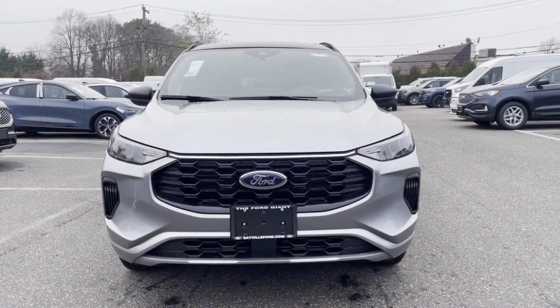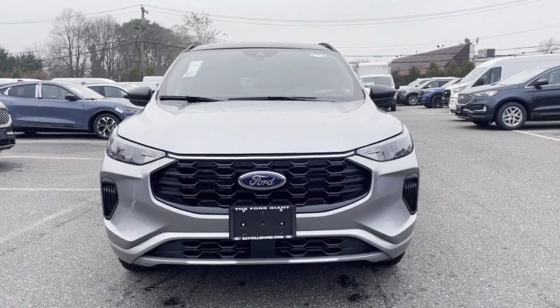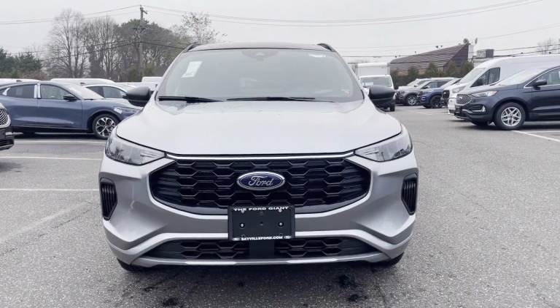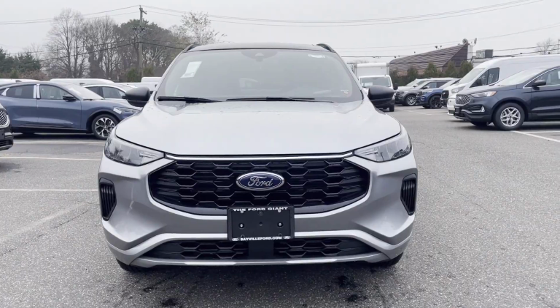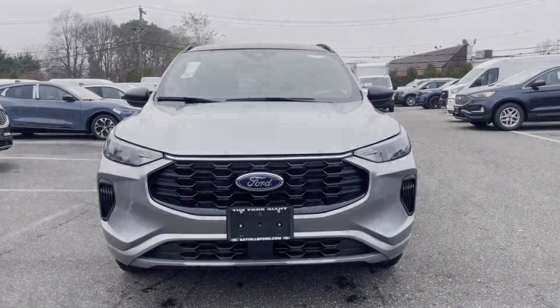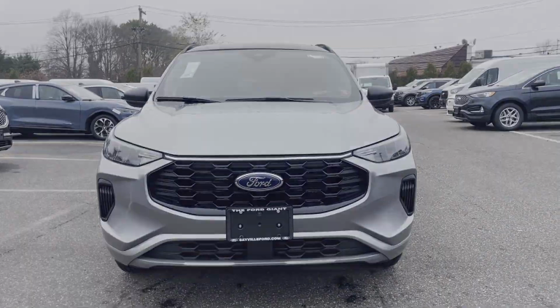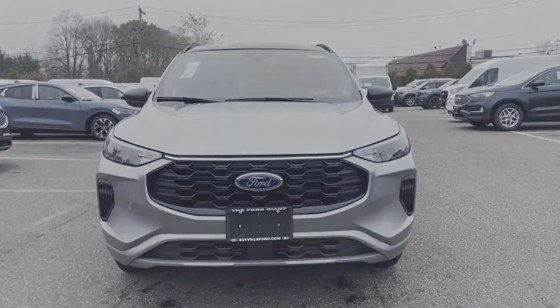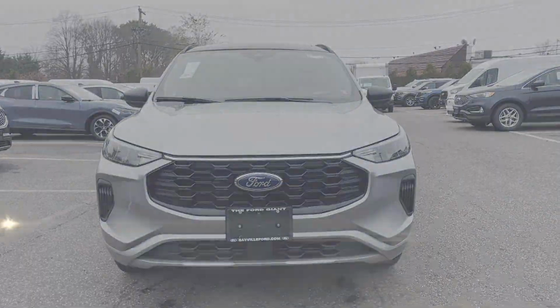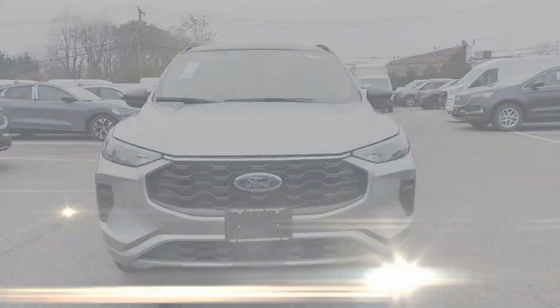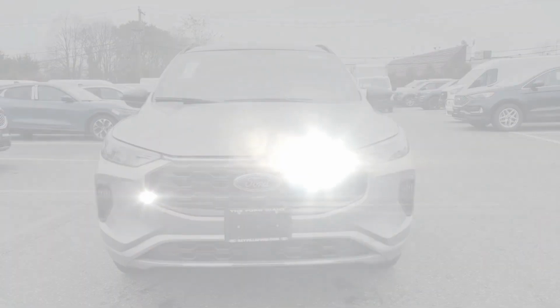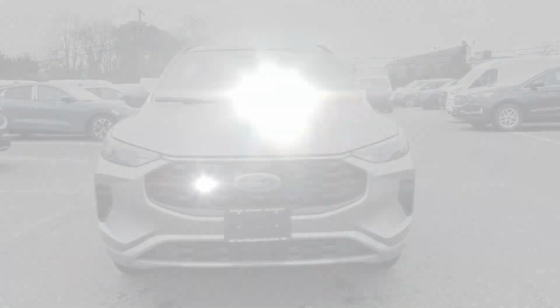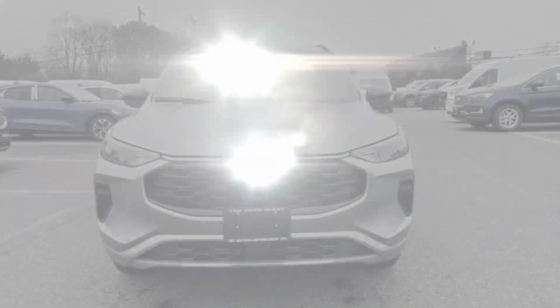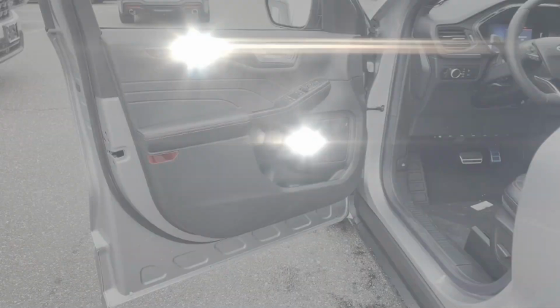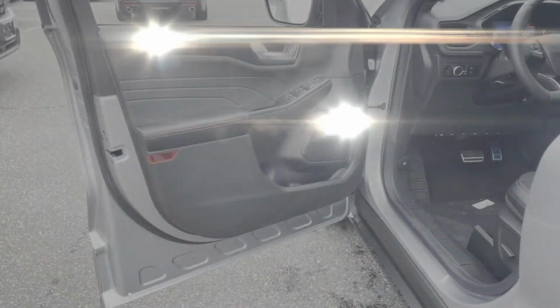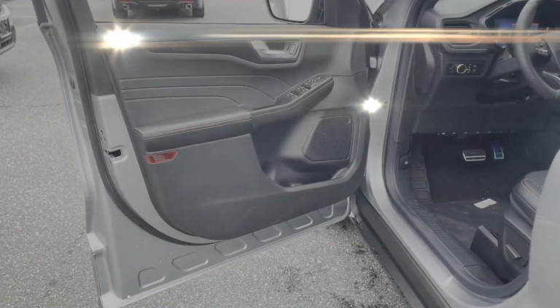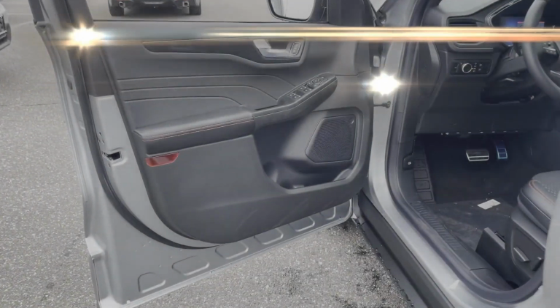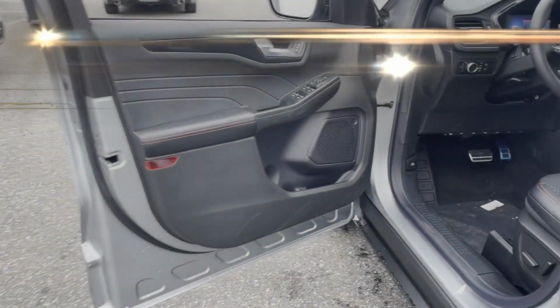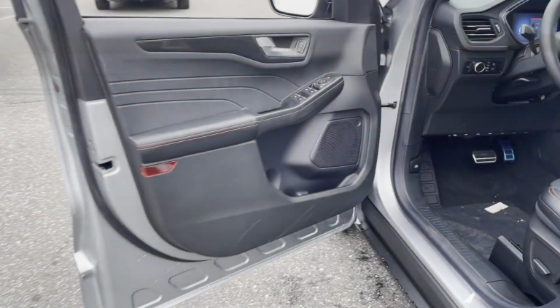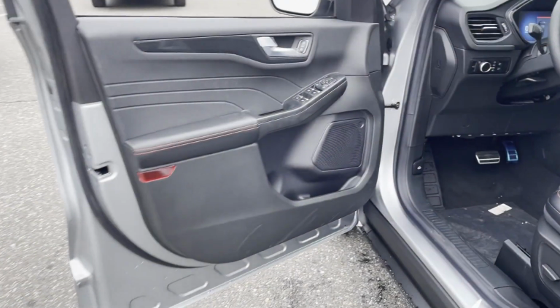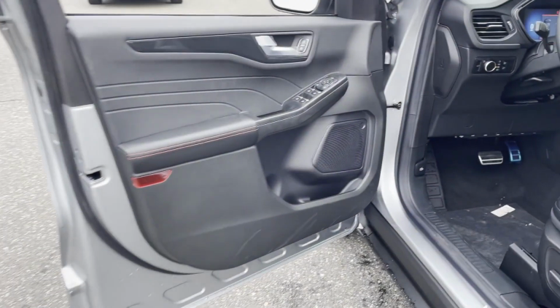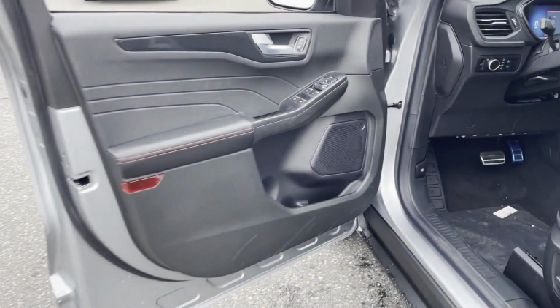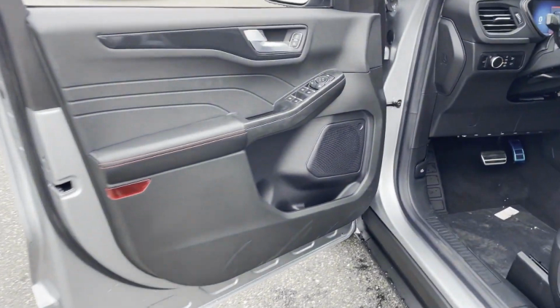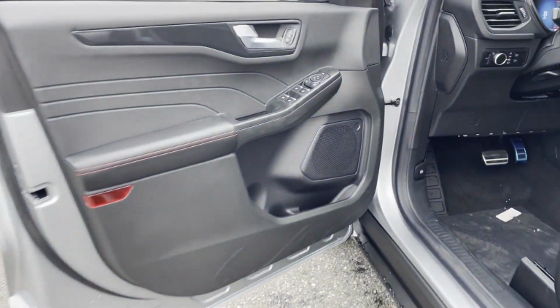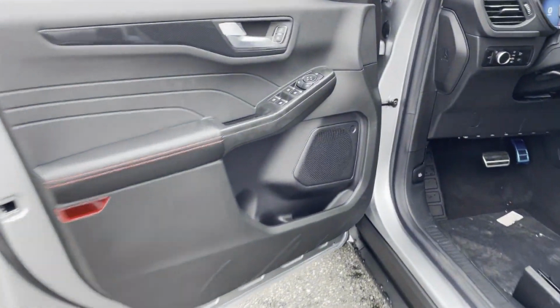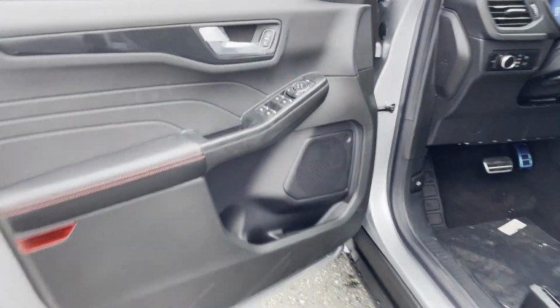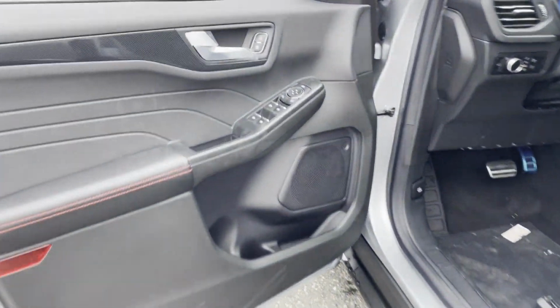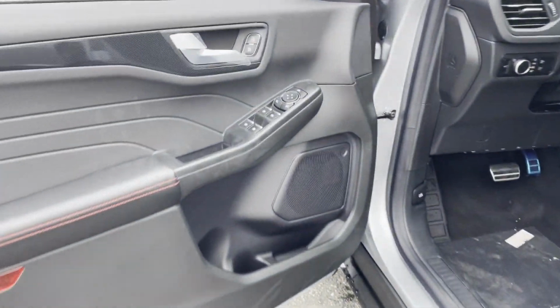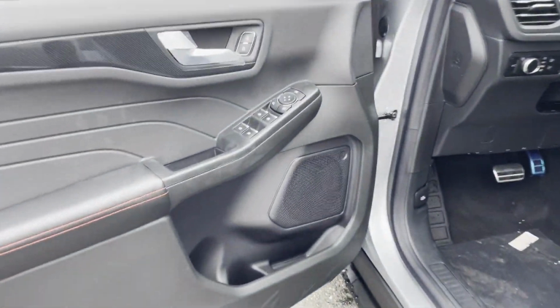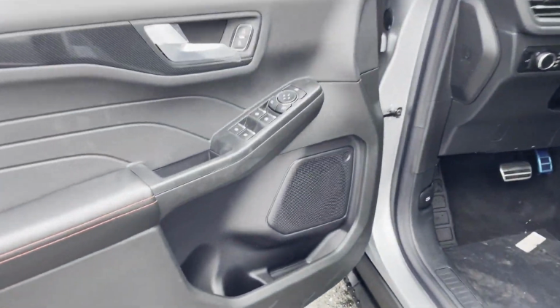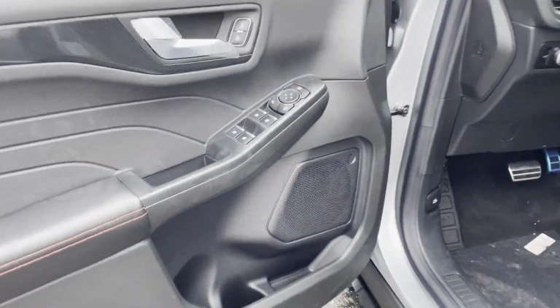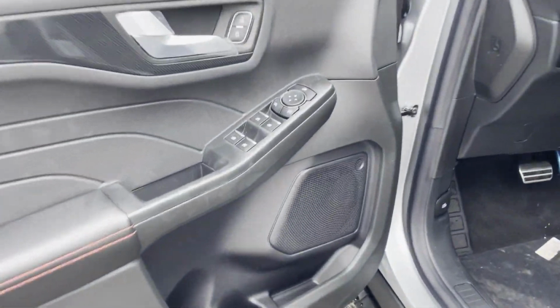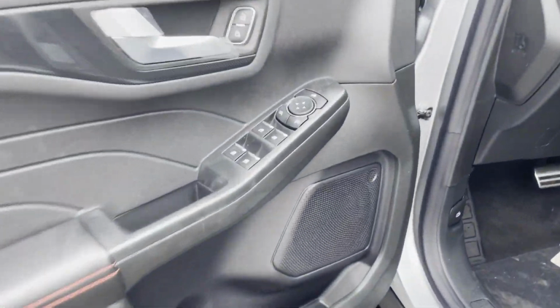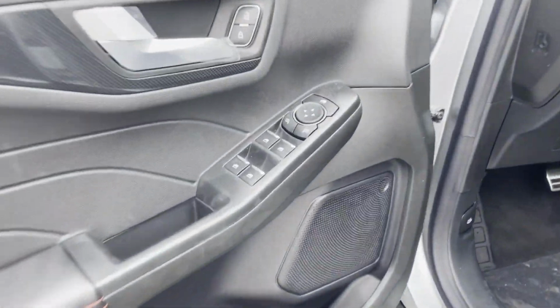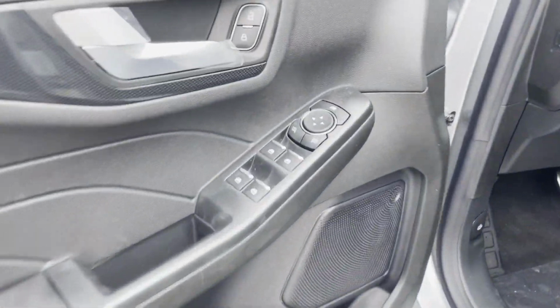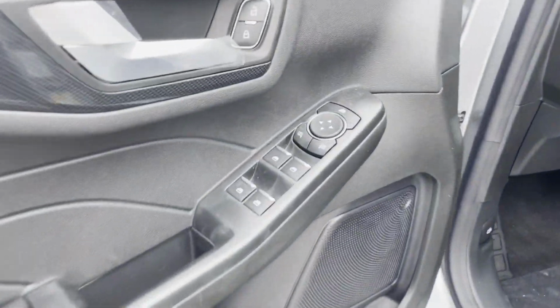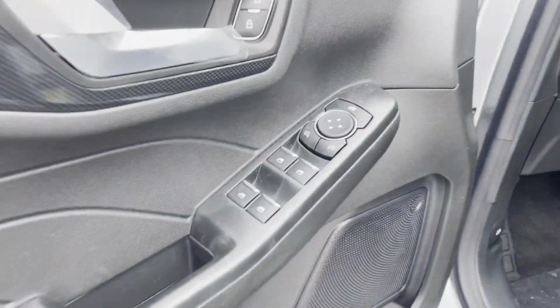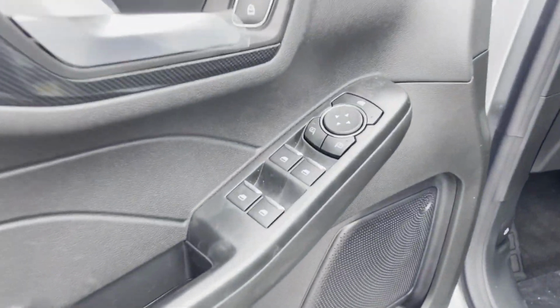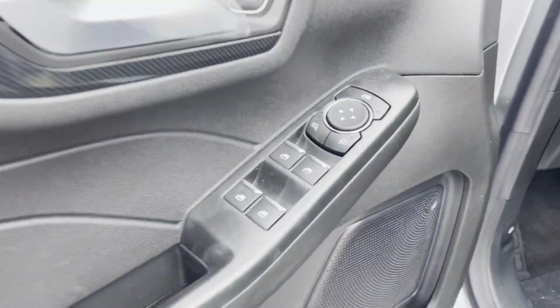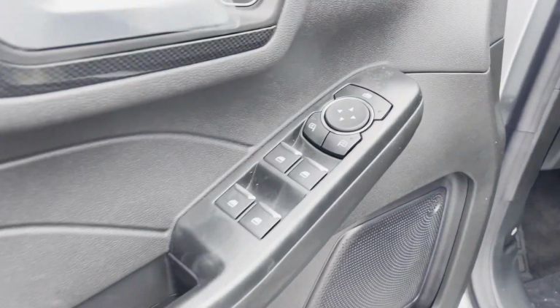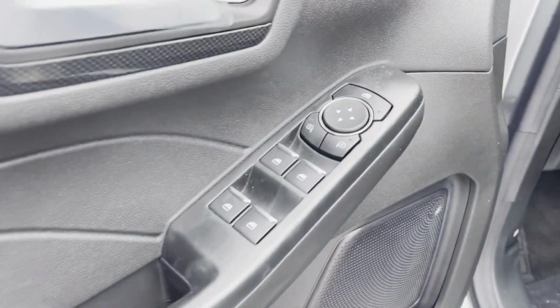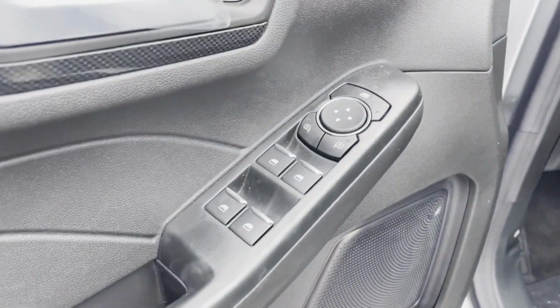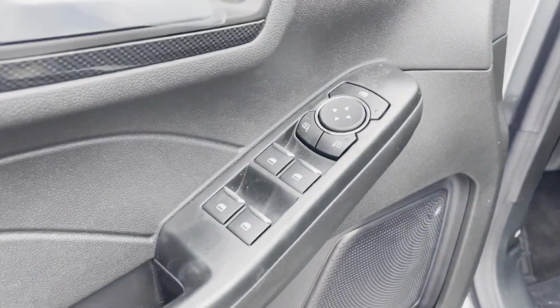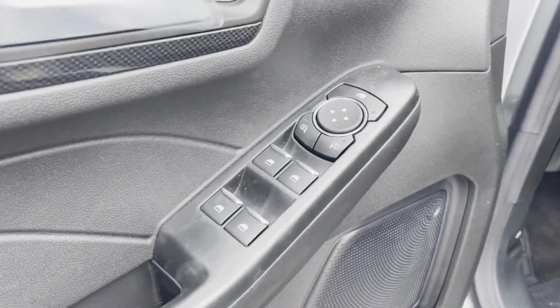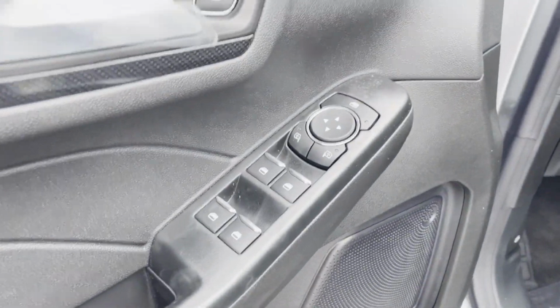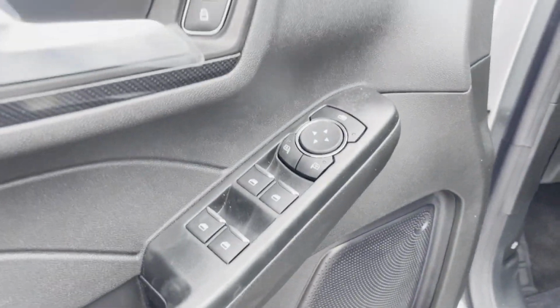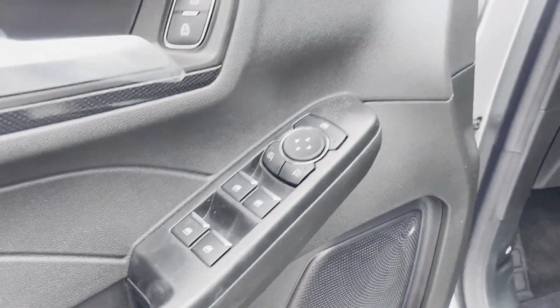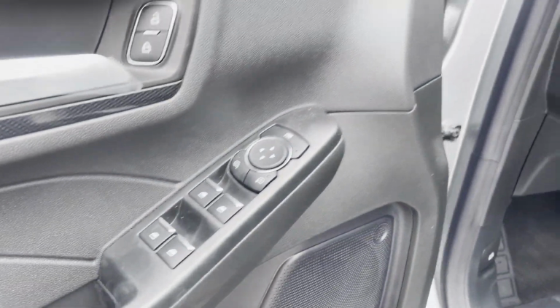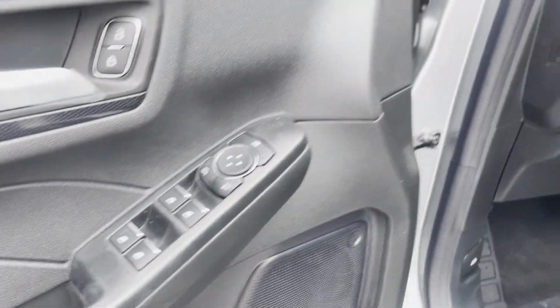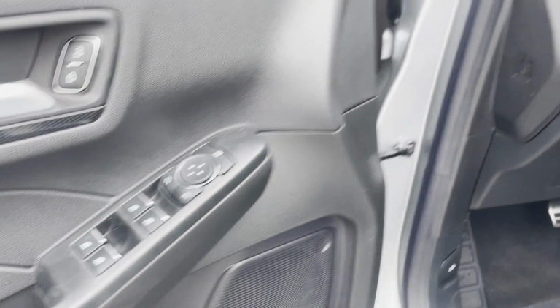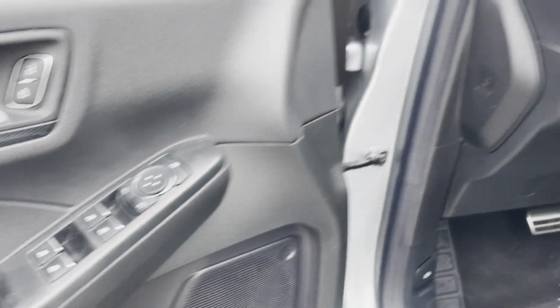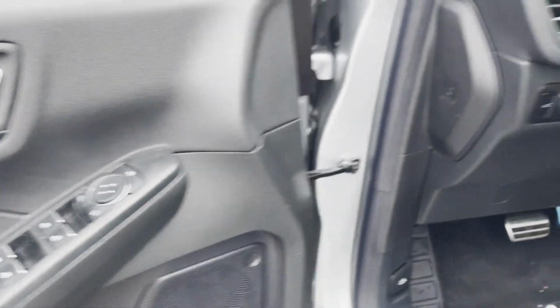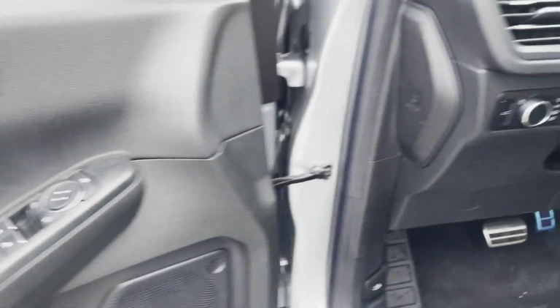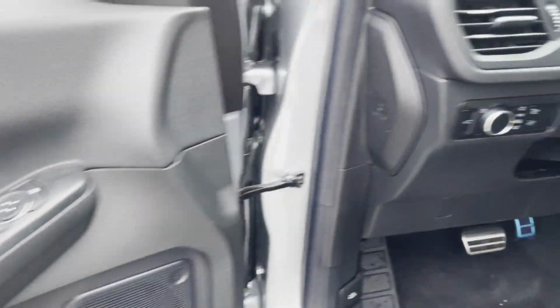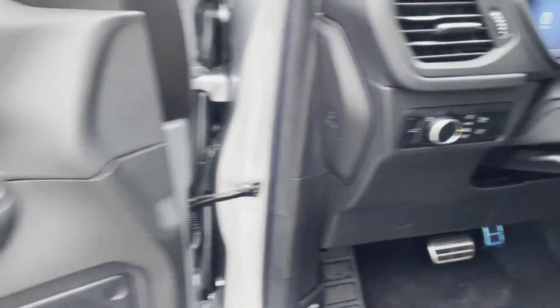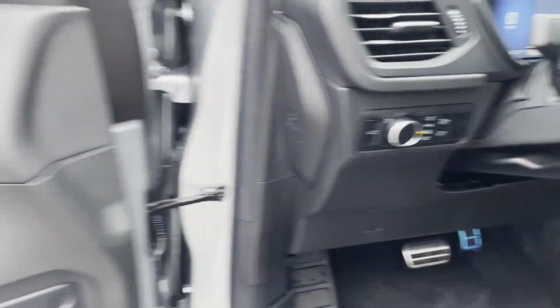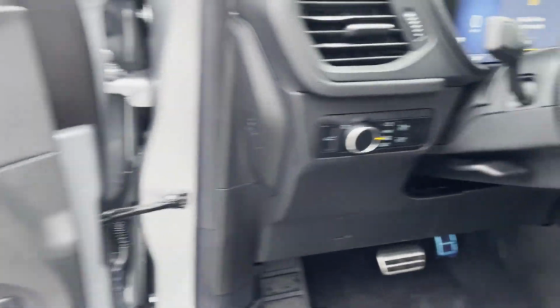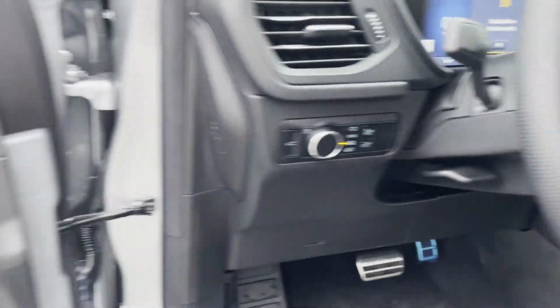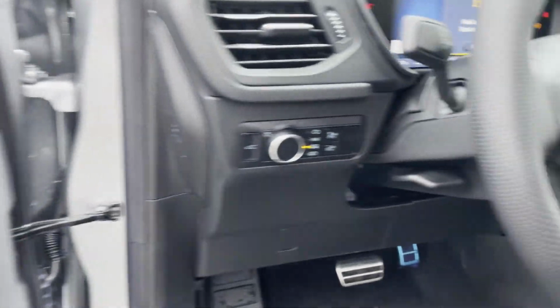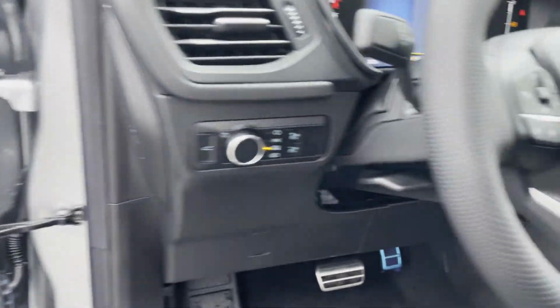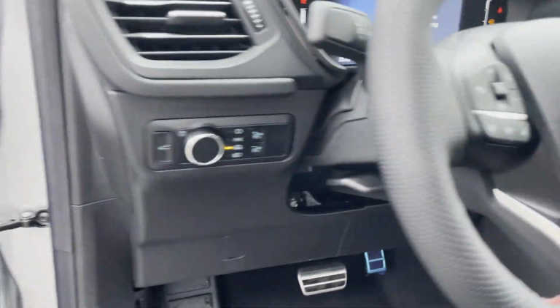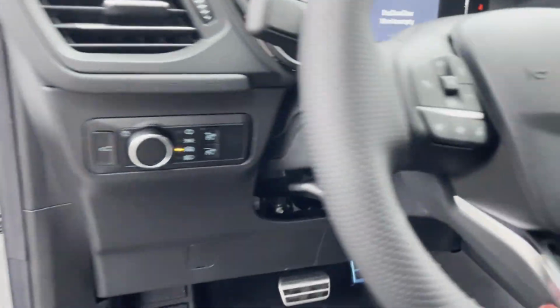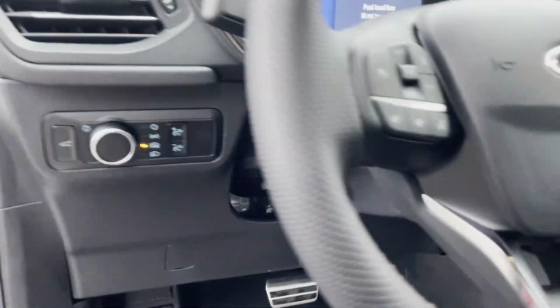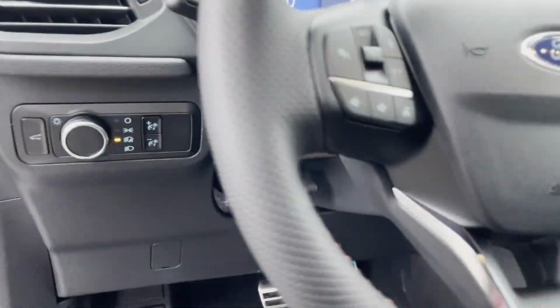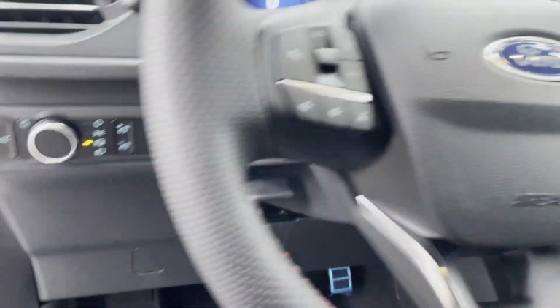Tinted Windows, Power Driver Seat, Pass-Through Rear Seat, Bluetooth, Power Lift Gate.